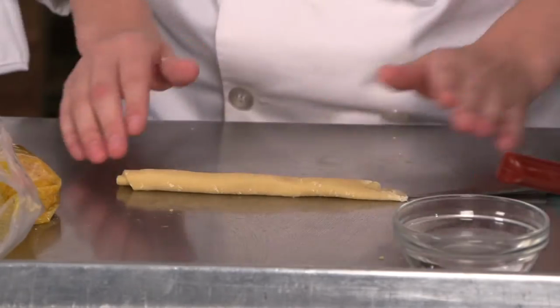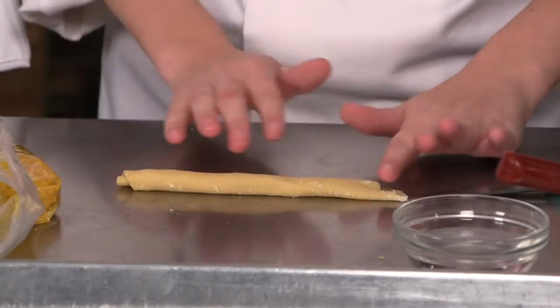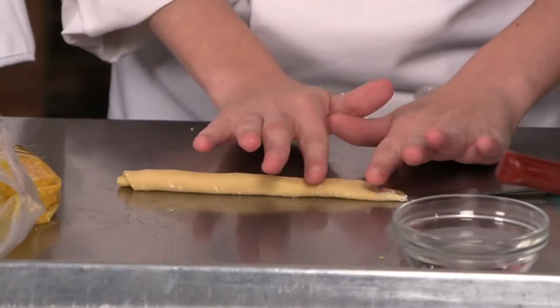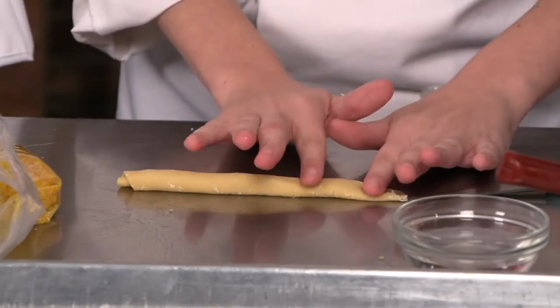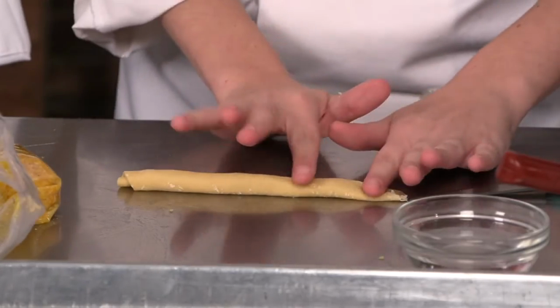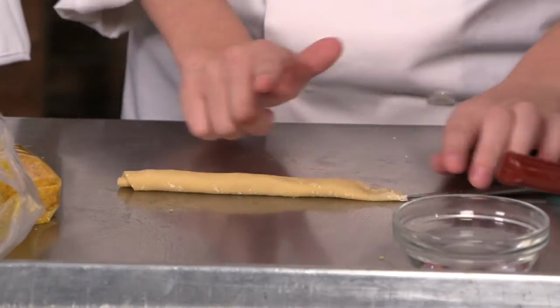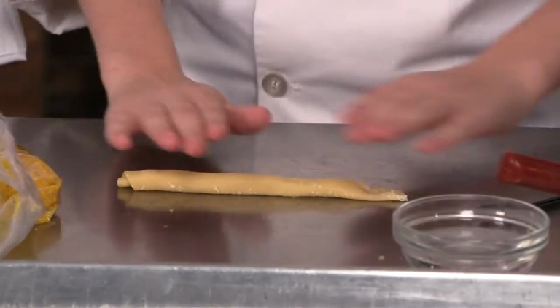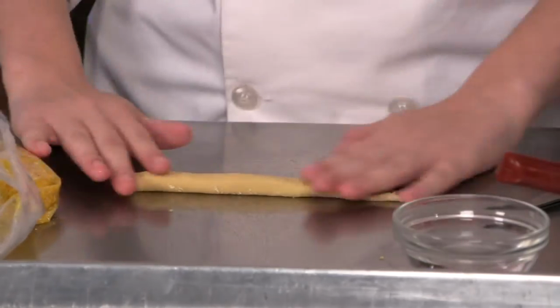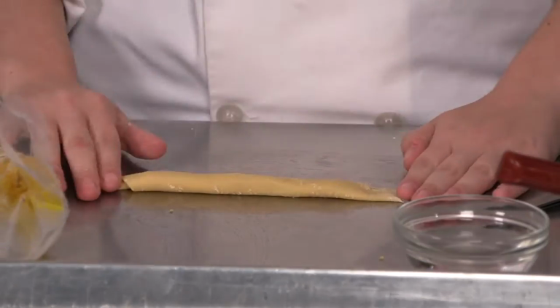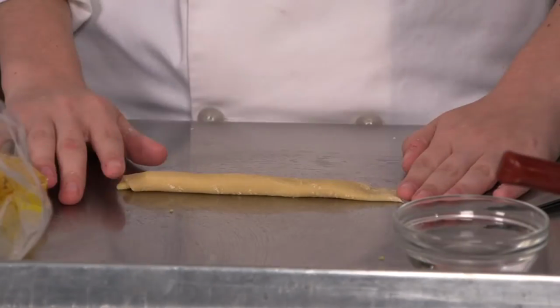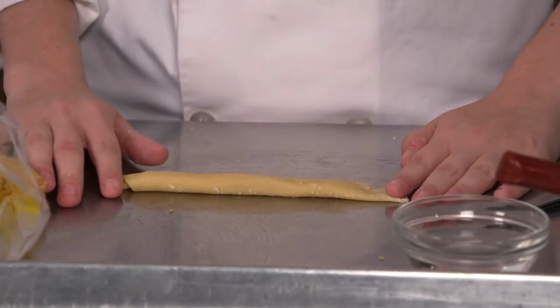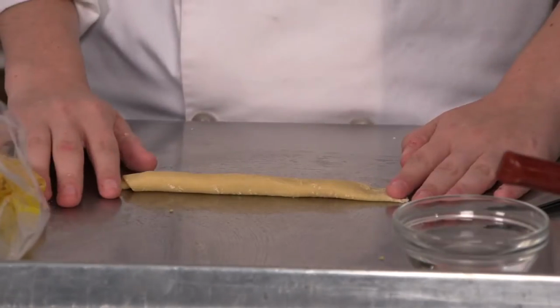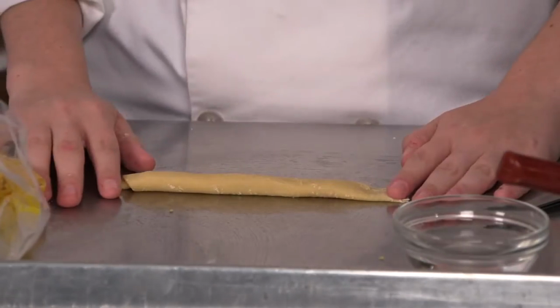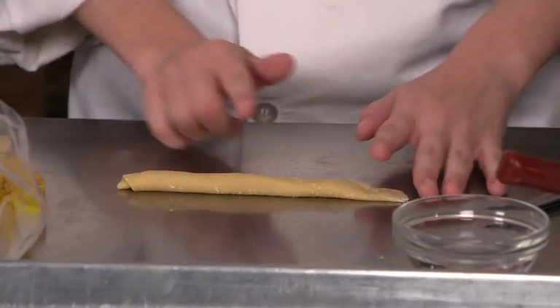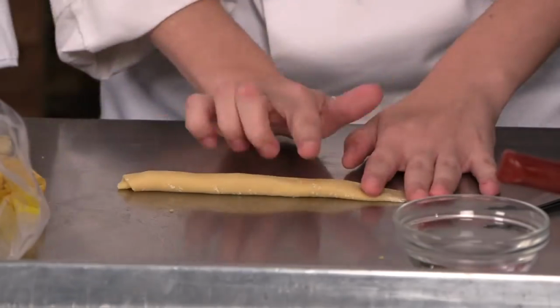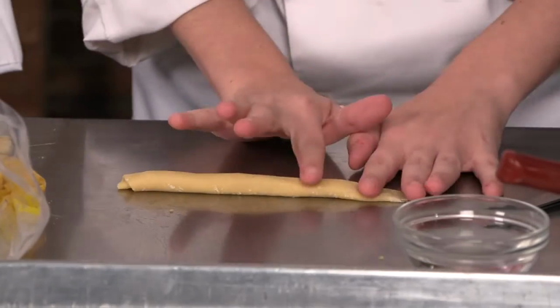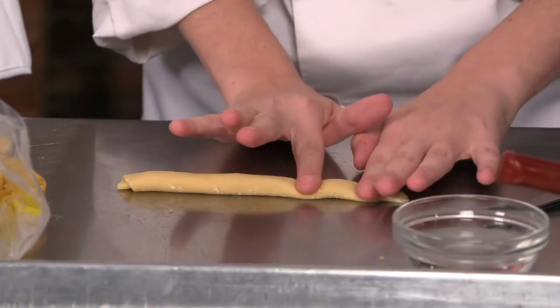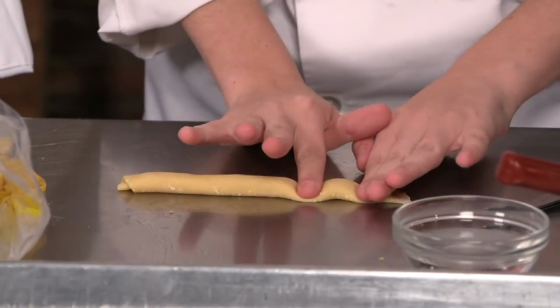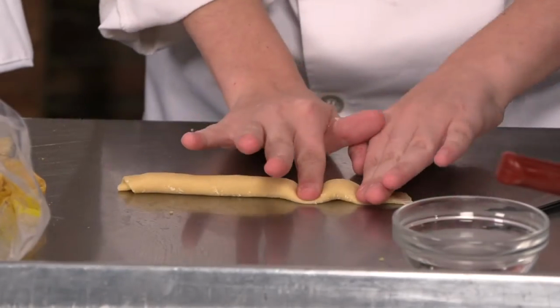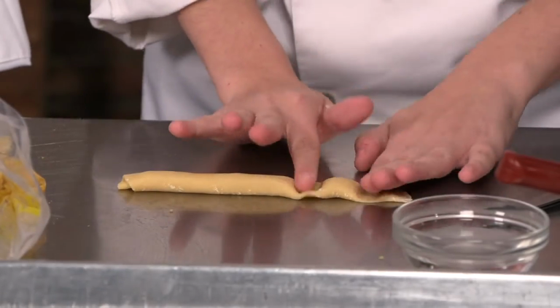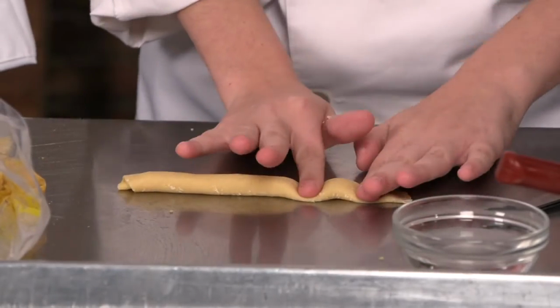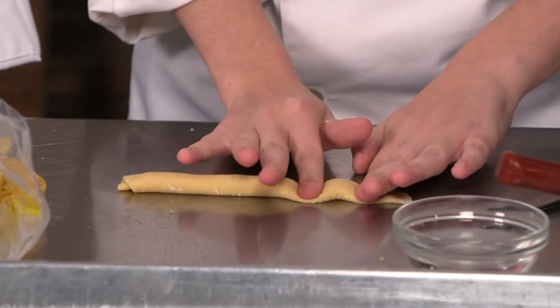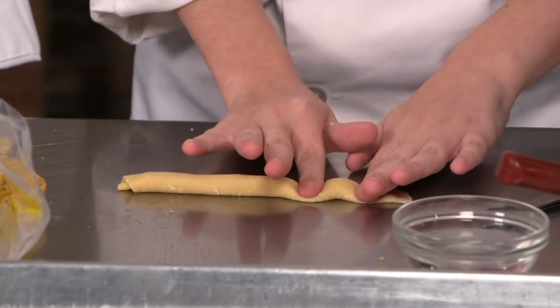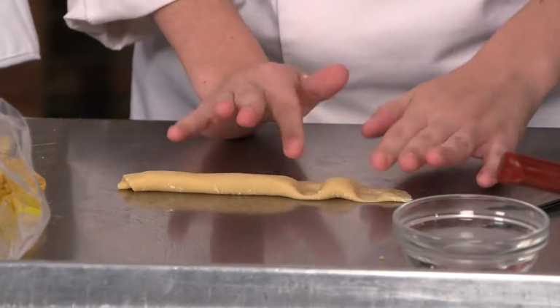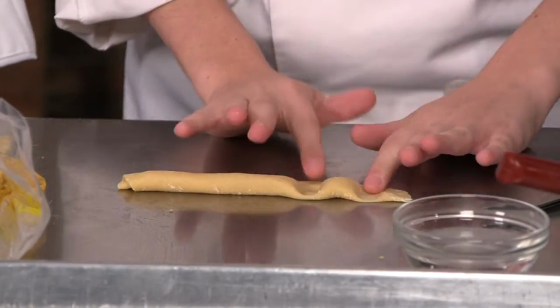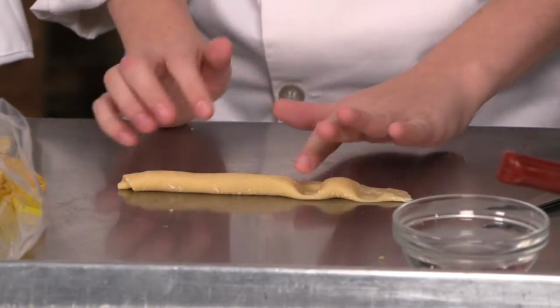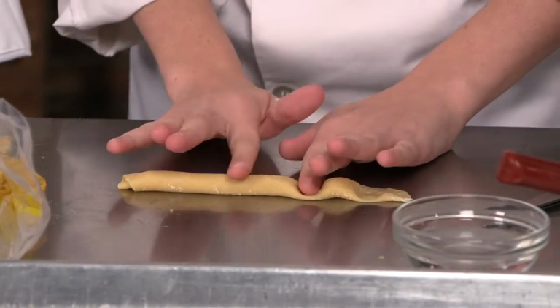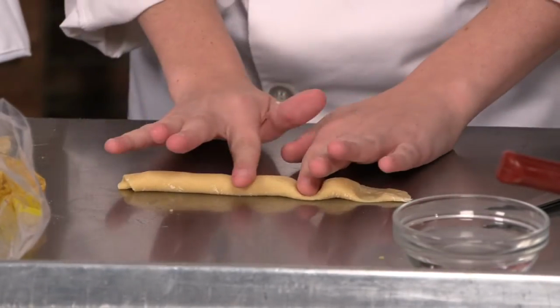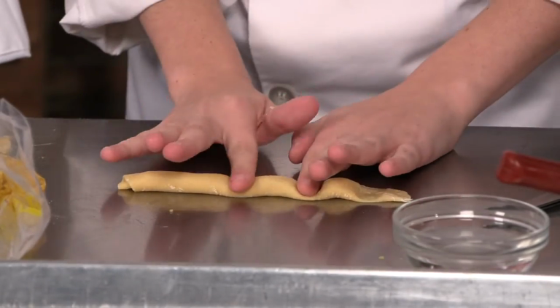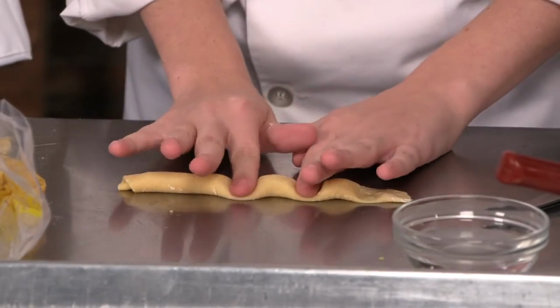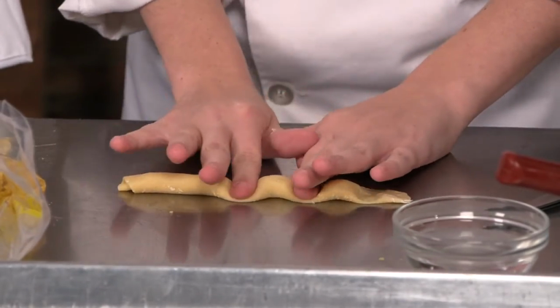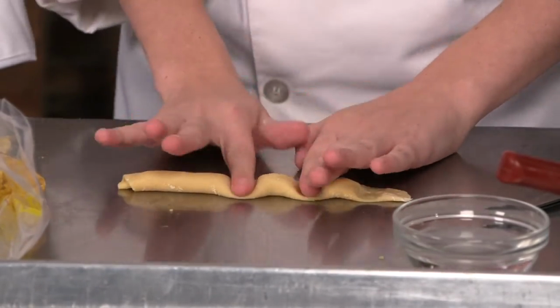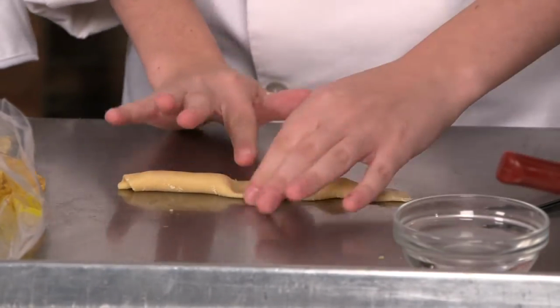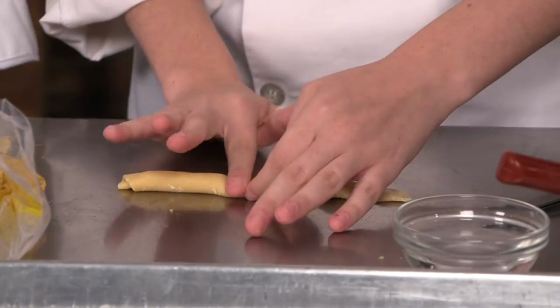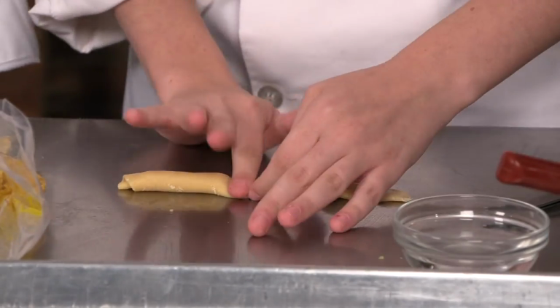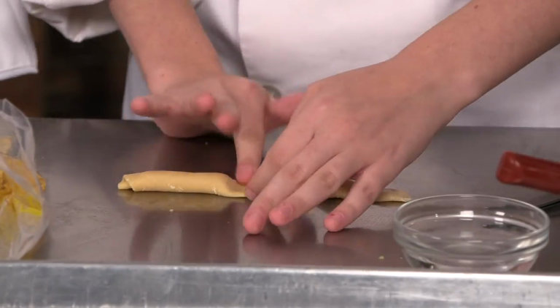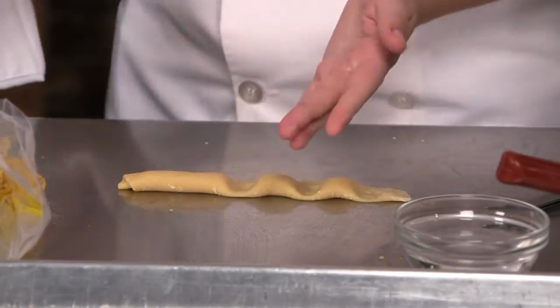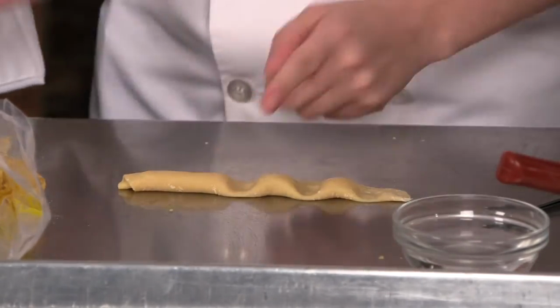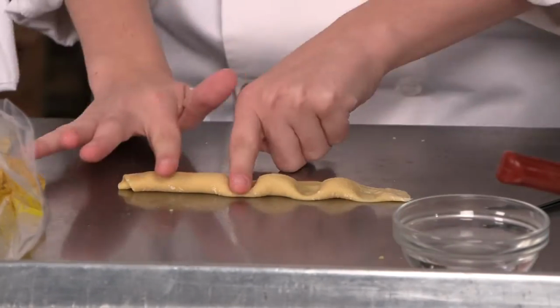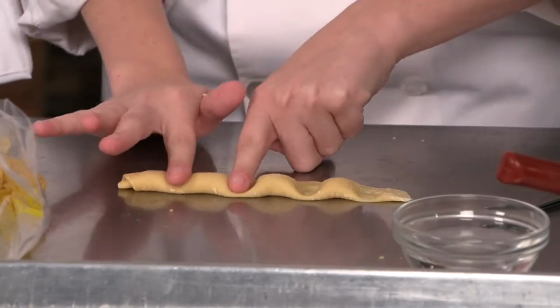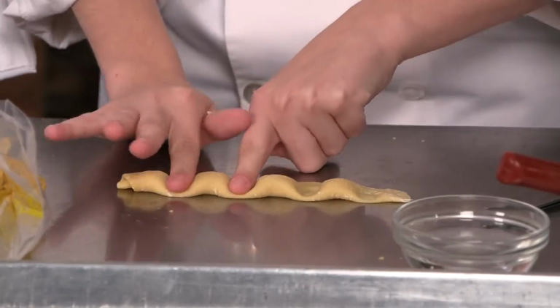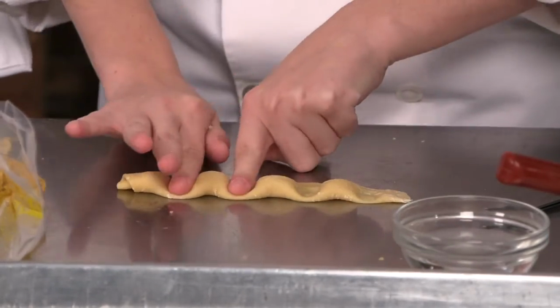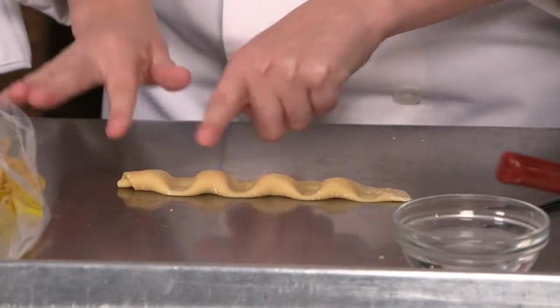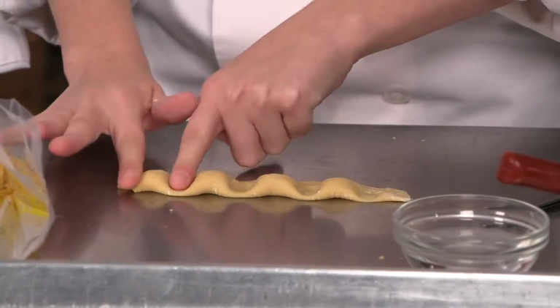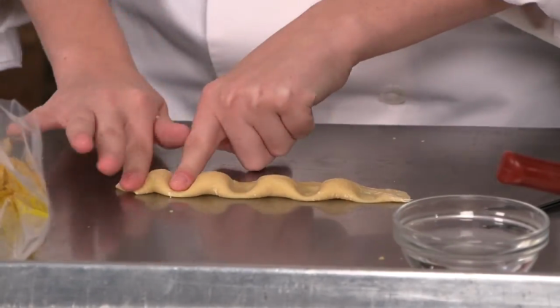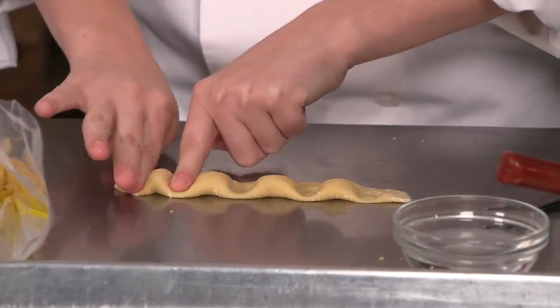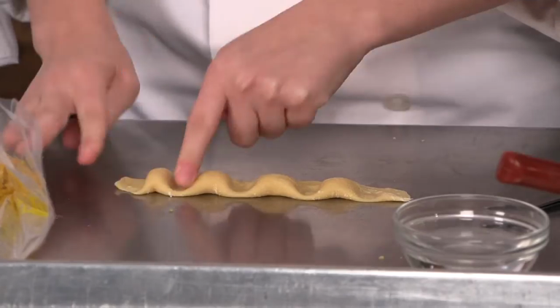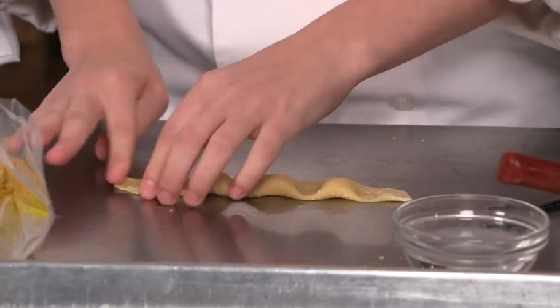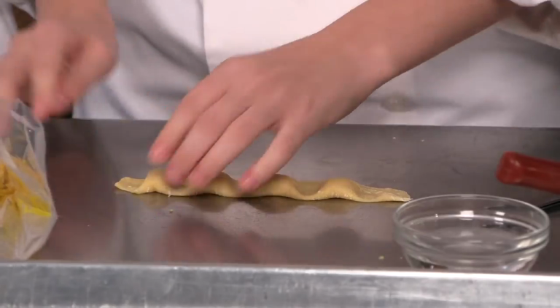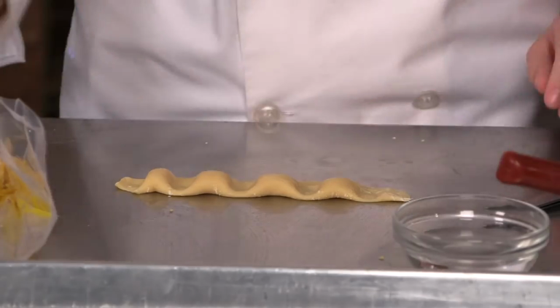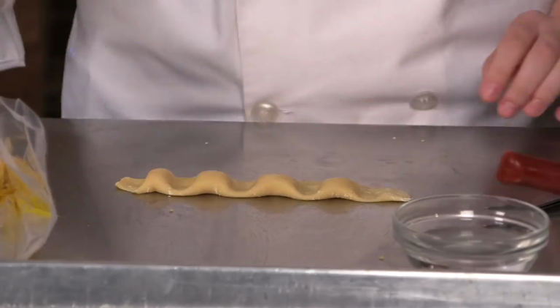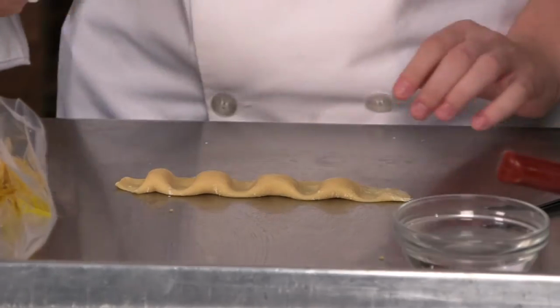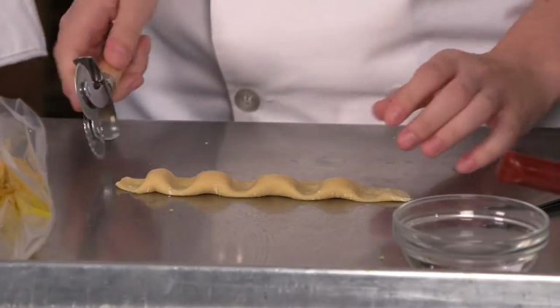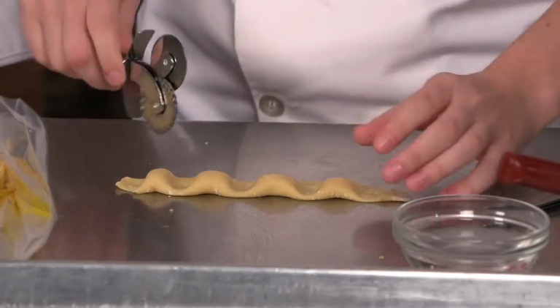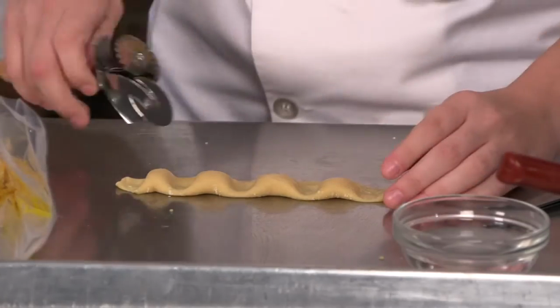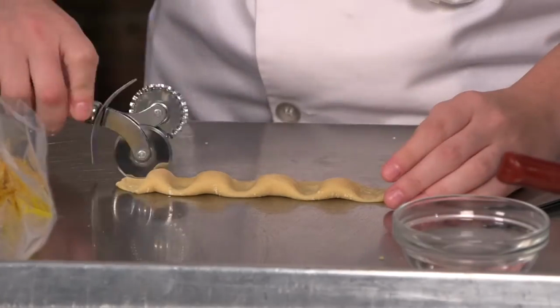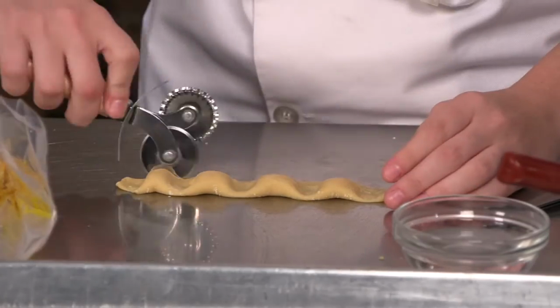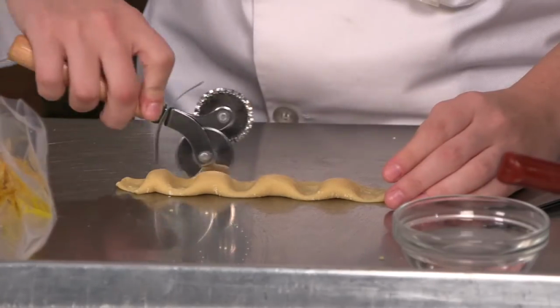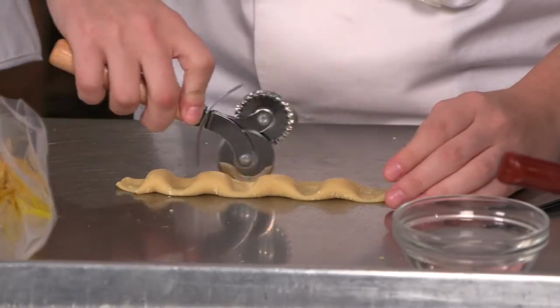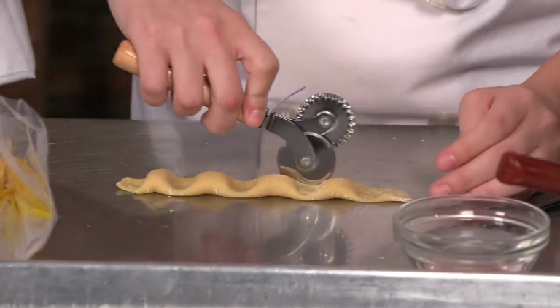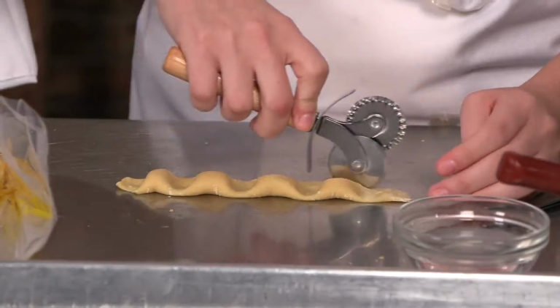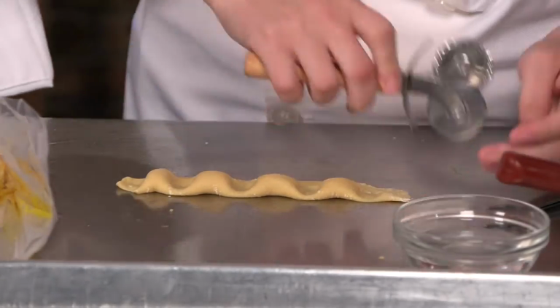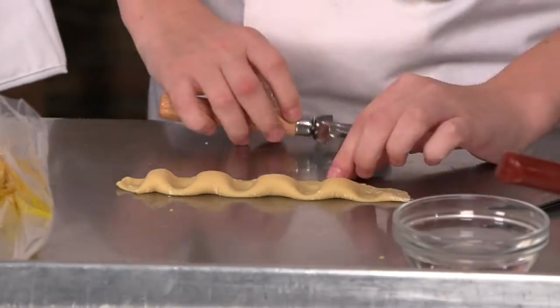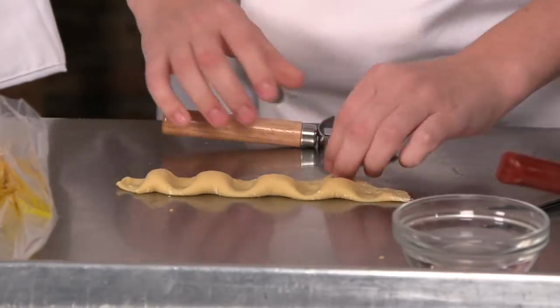We're going to push down. Make sure you really push down, because if you don't seal it properly, it's going to burst out.